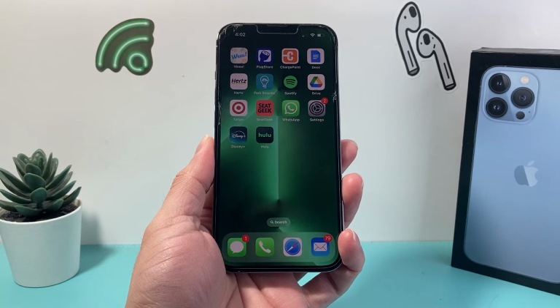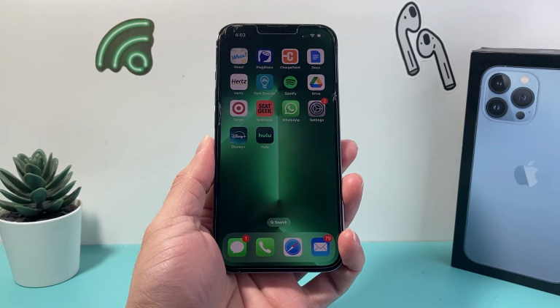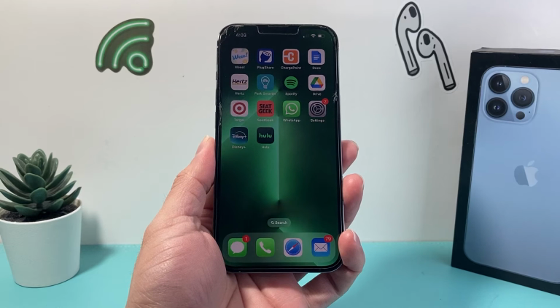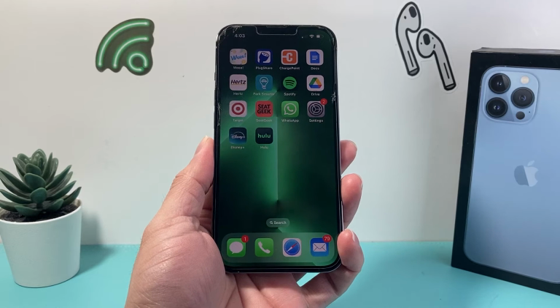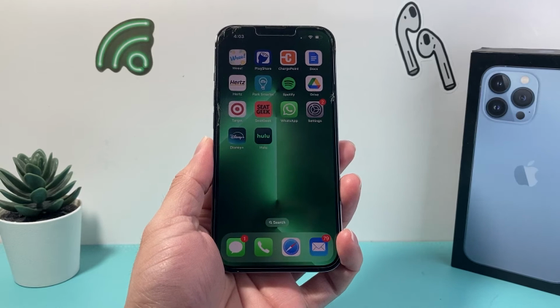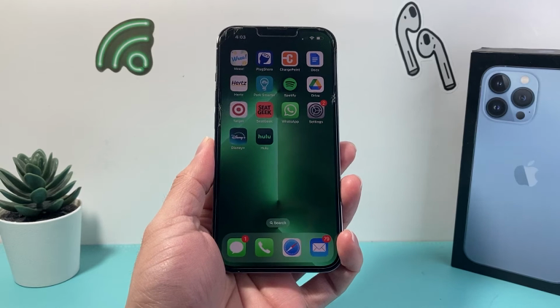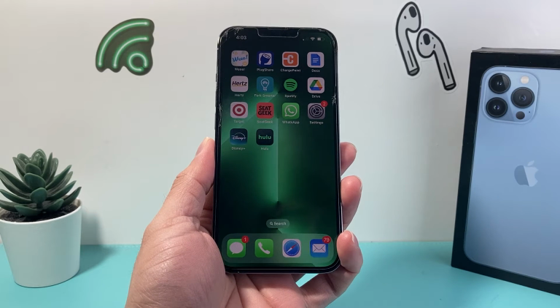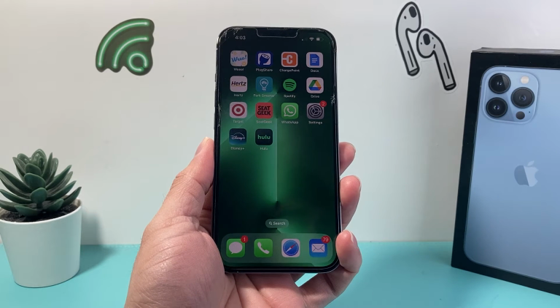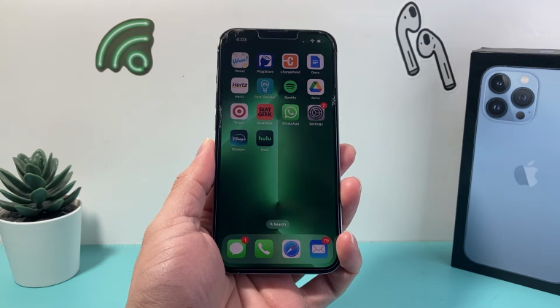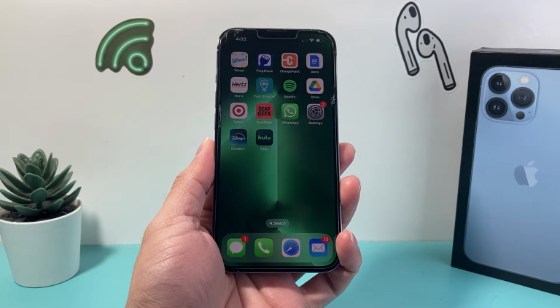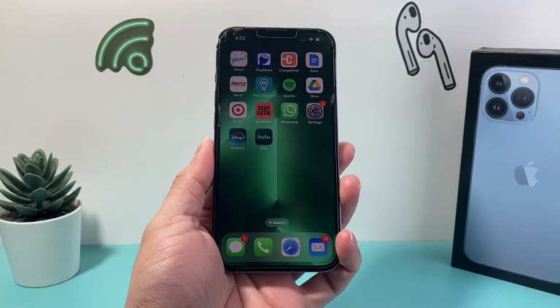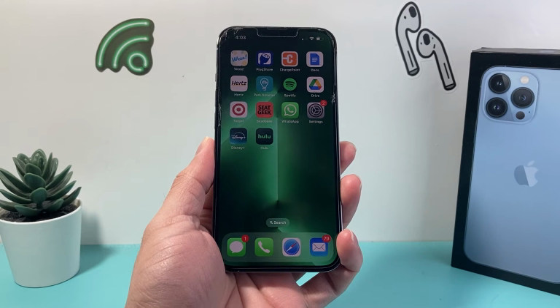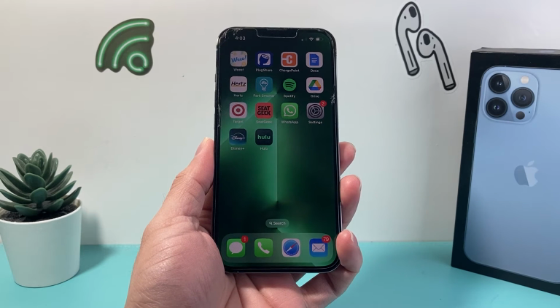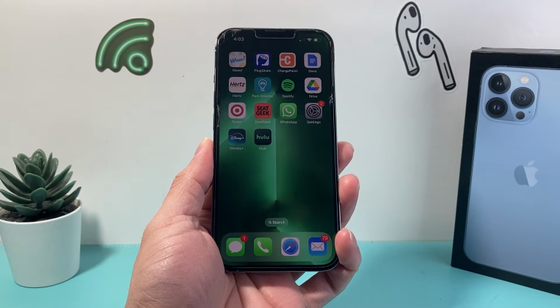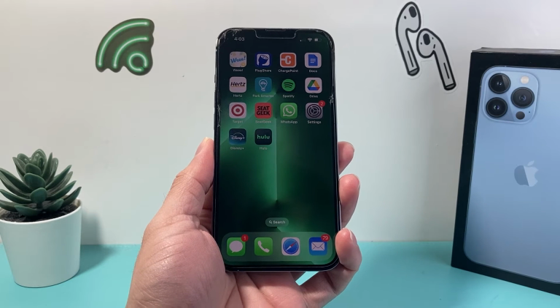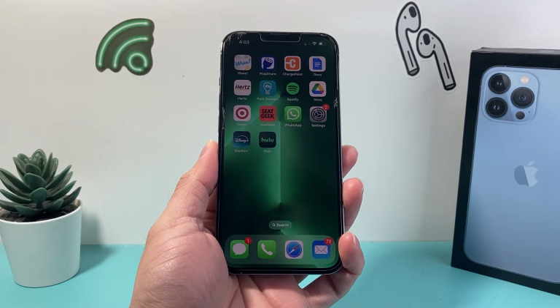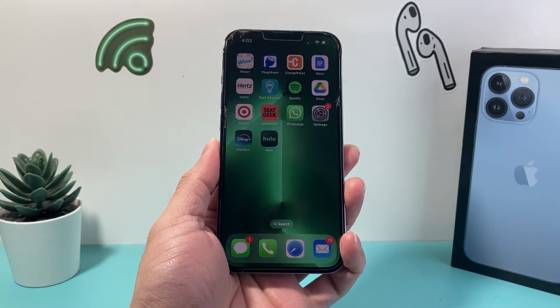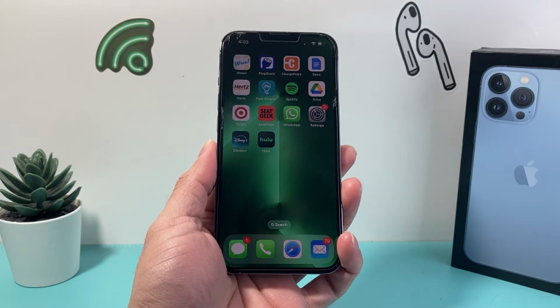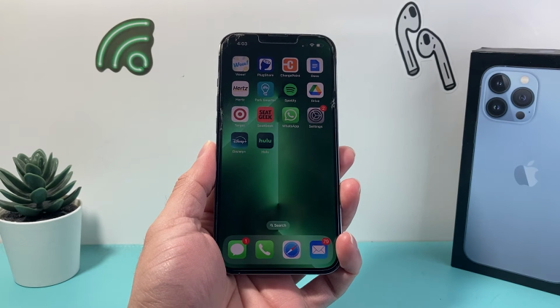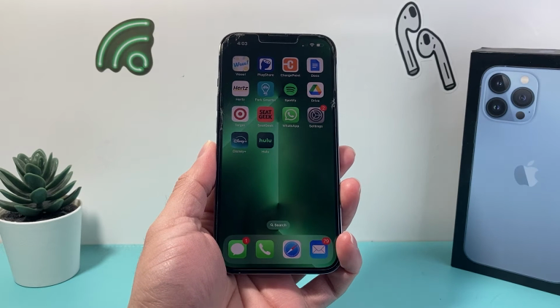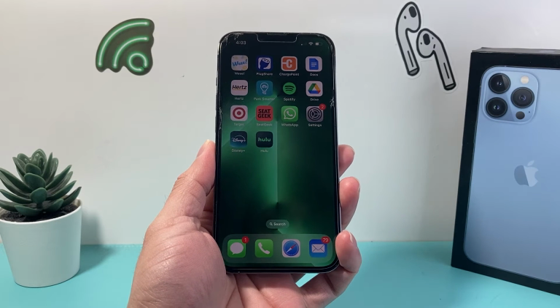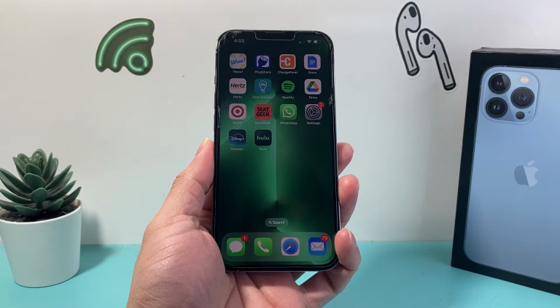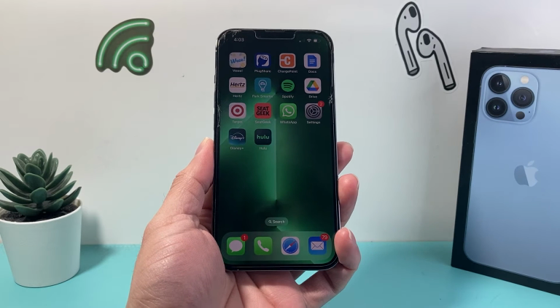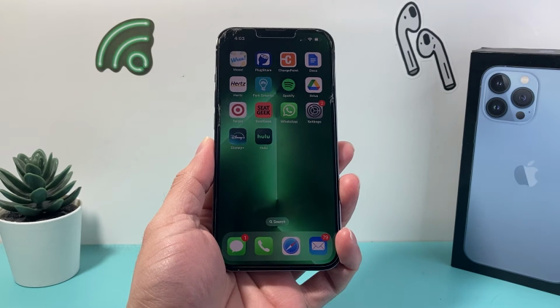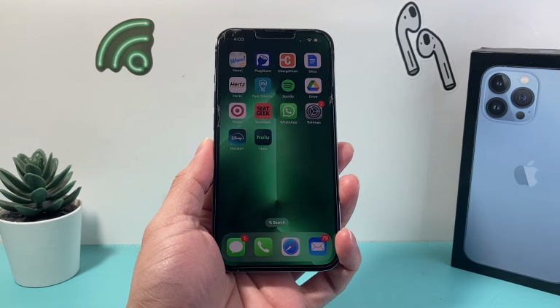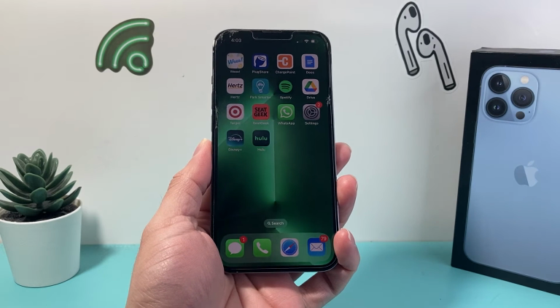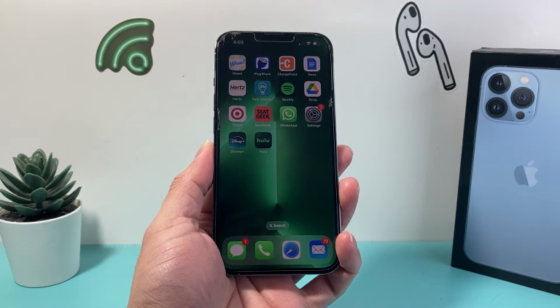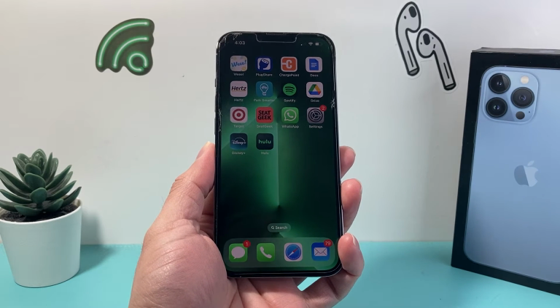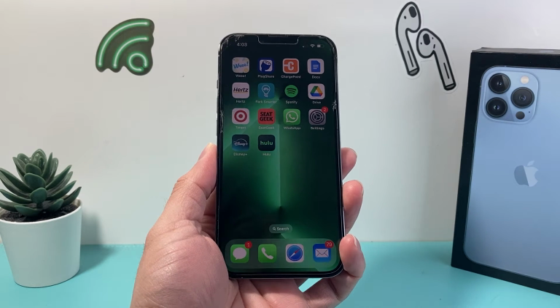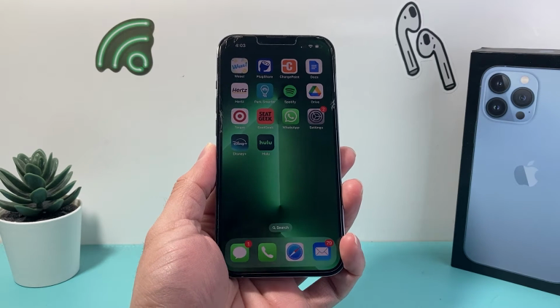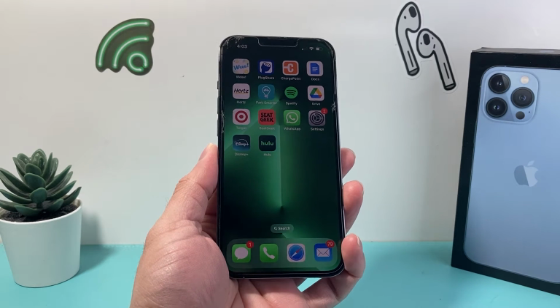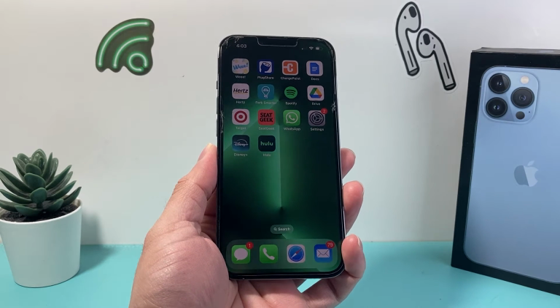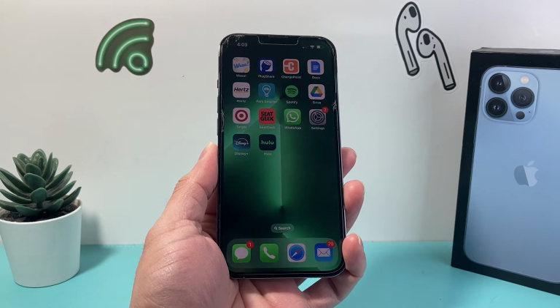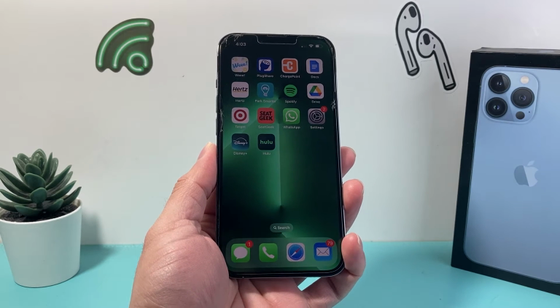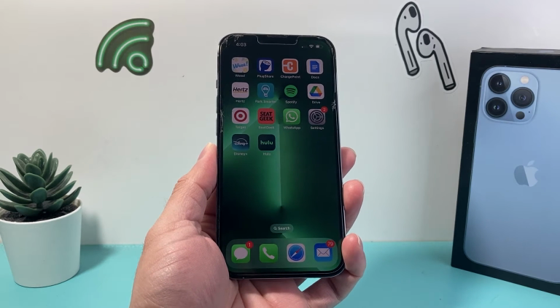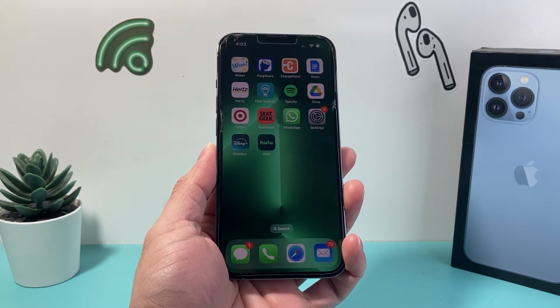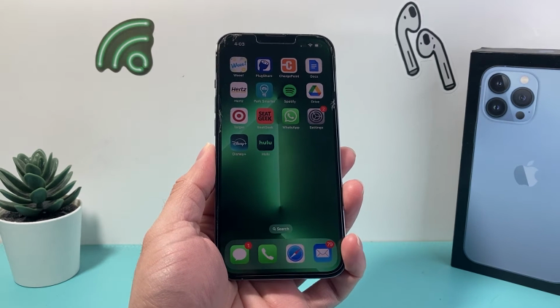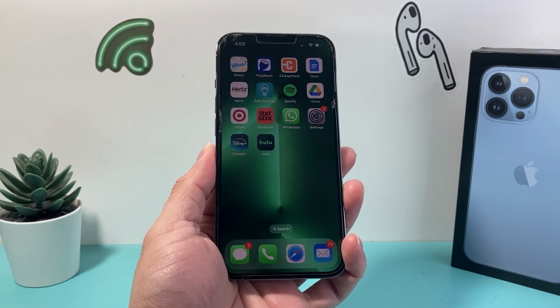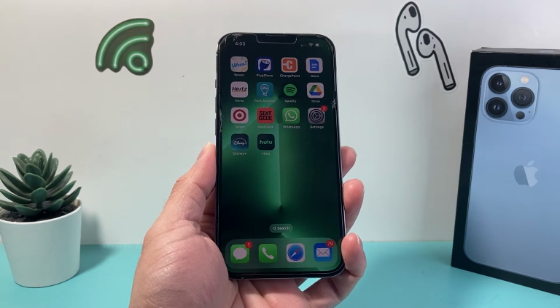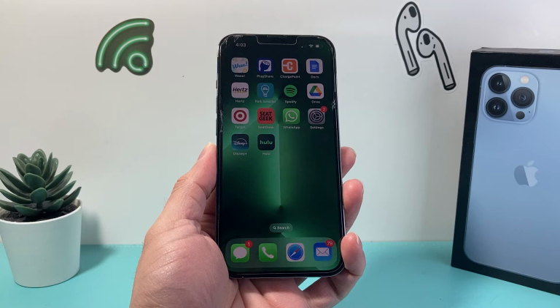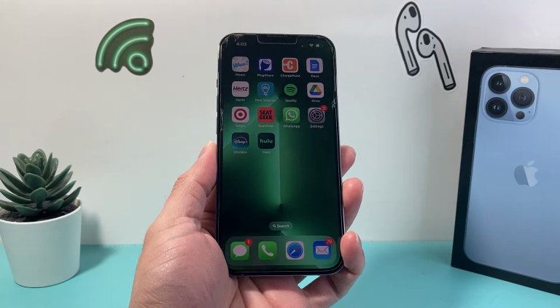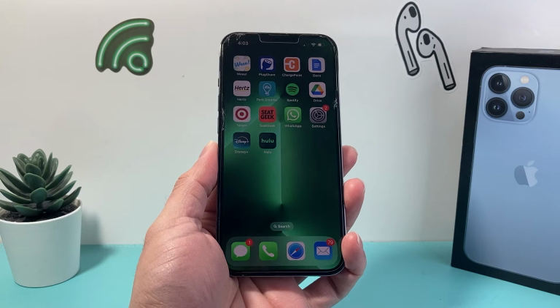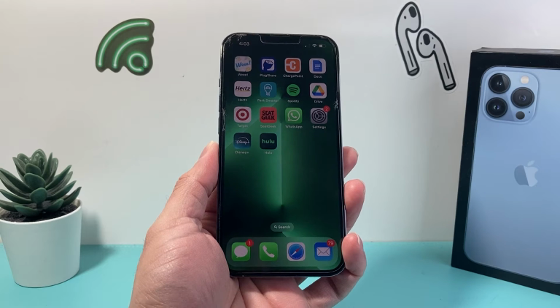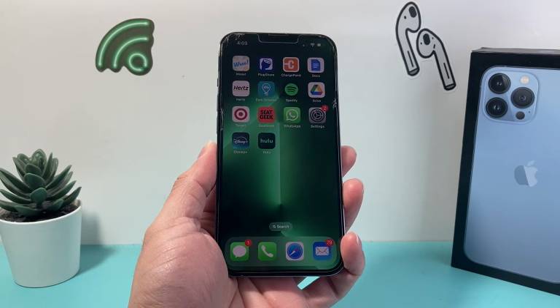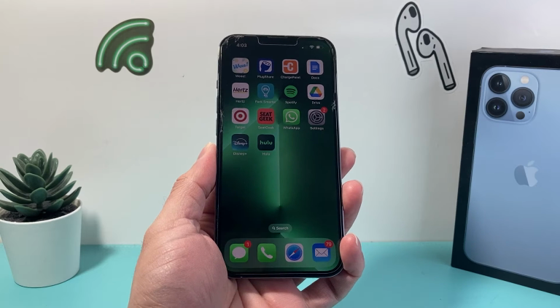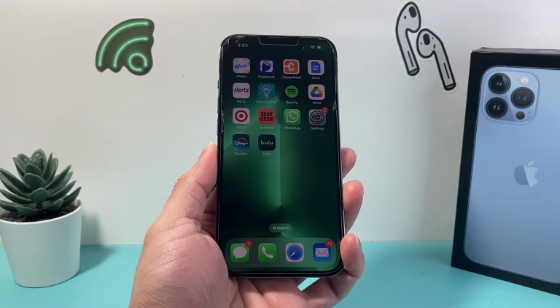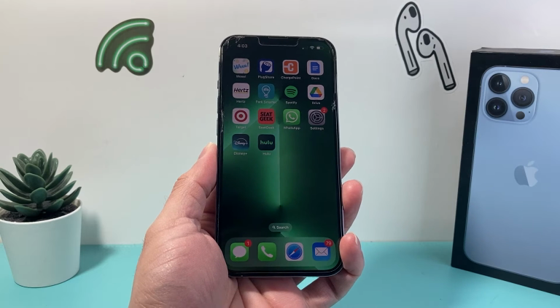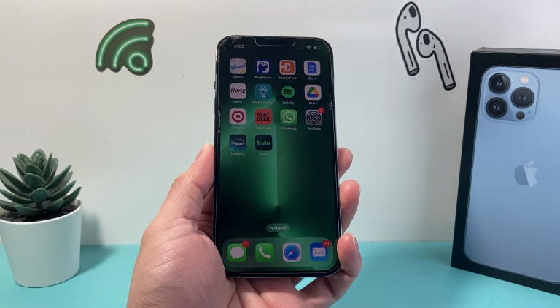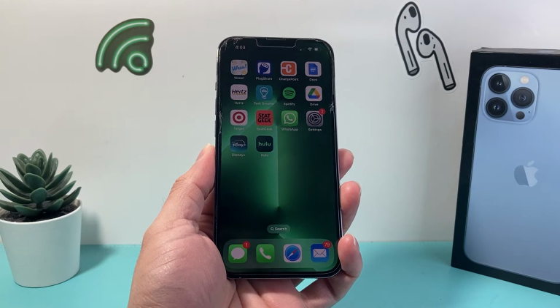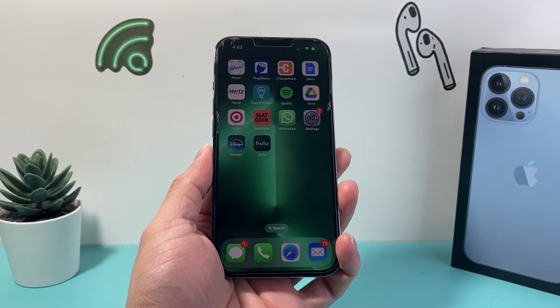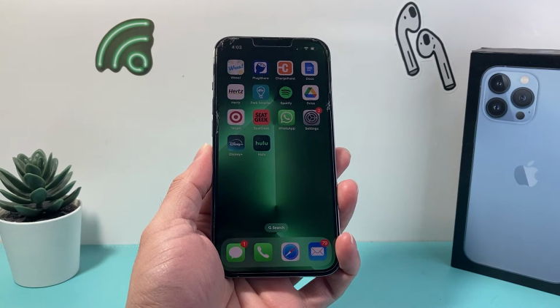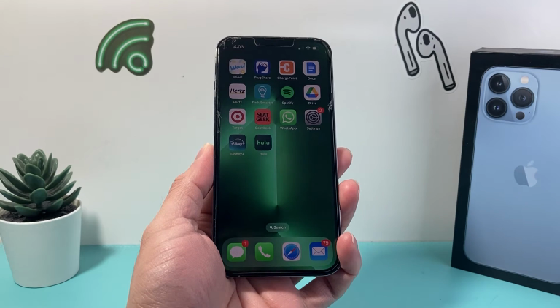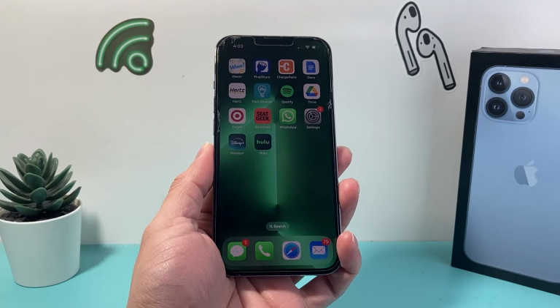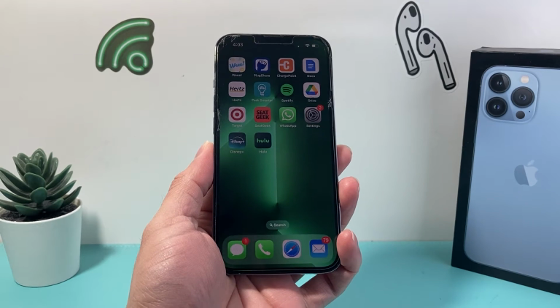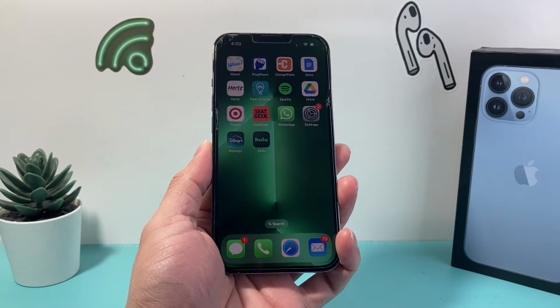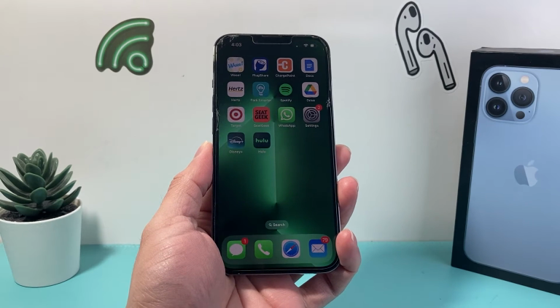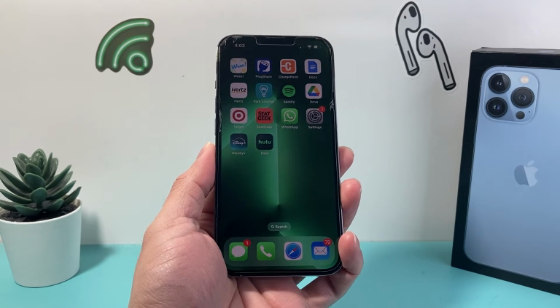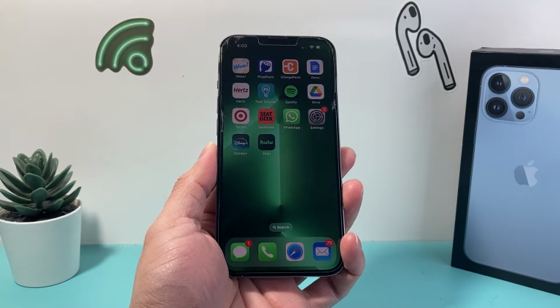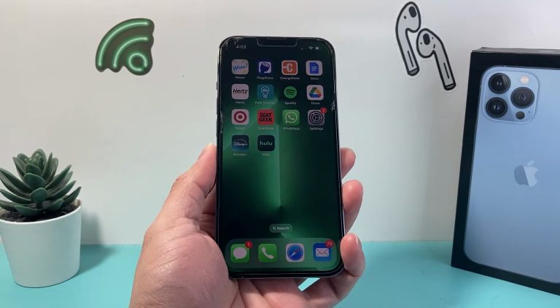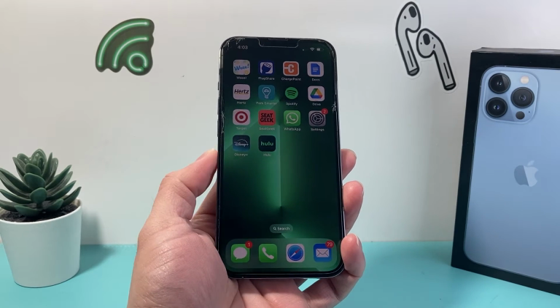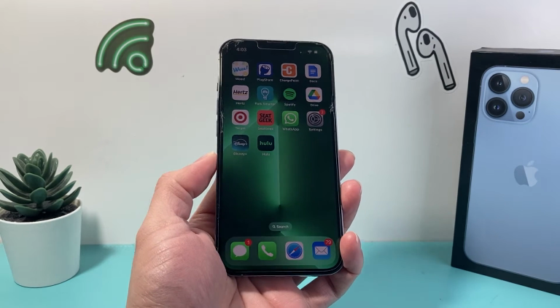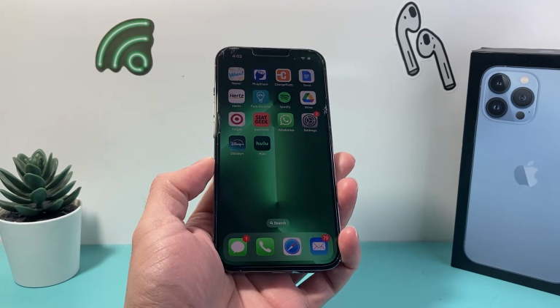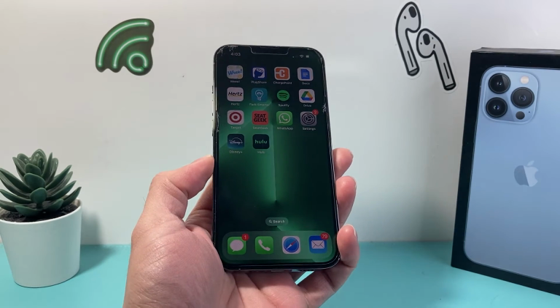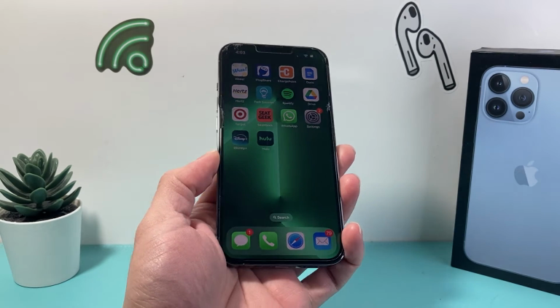Hey guys, Techno Mitchell here. In today's video I'm going to show you how to hard reset your iPhone 13 Pro. Let's get started.